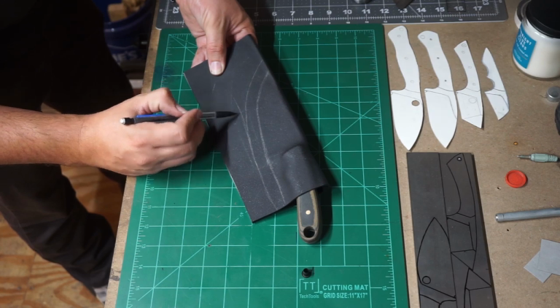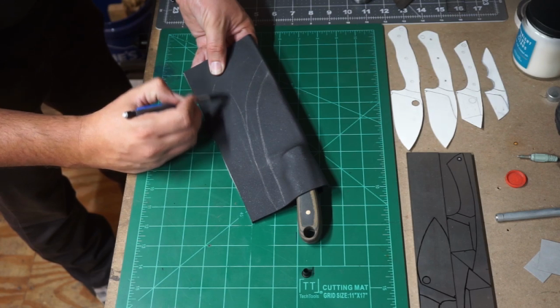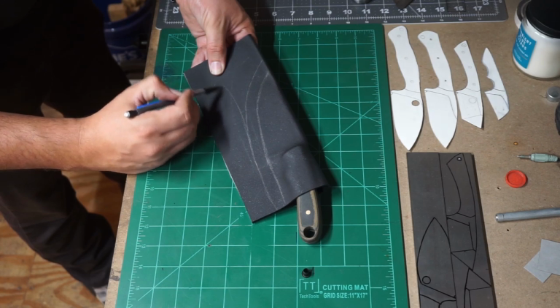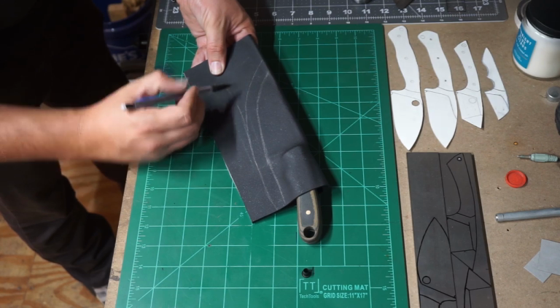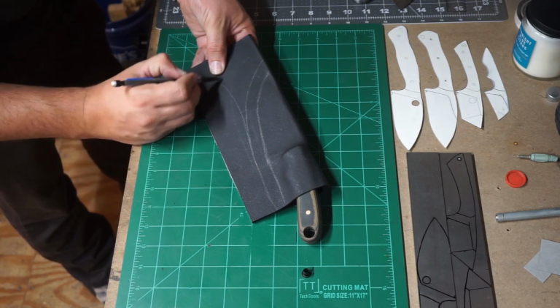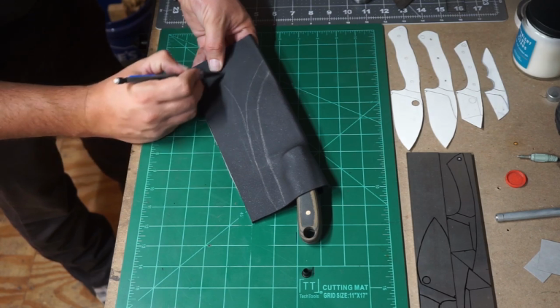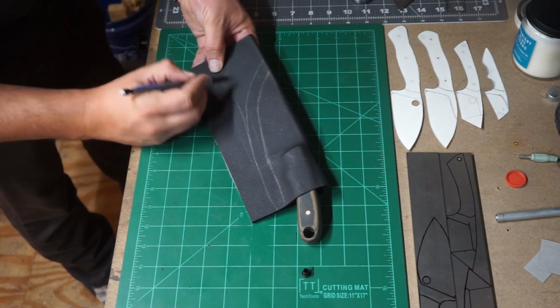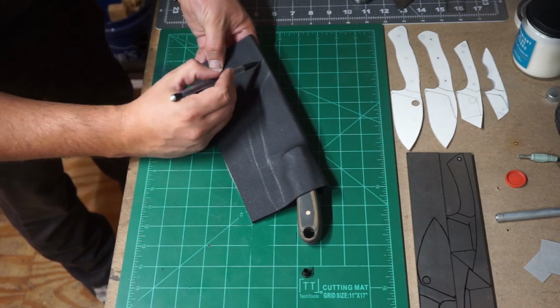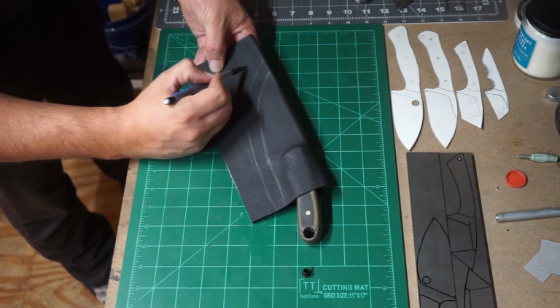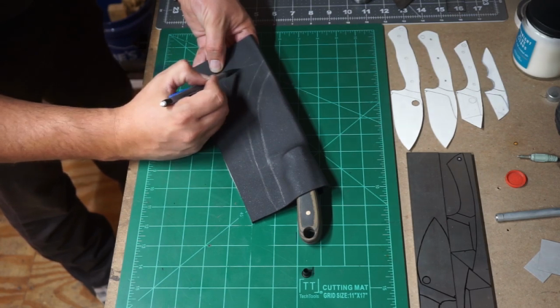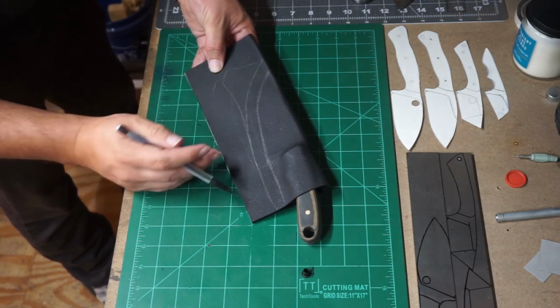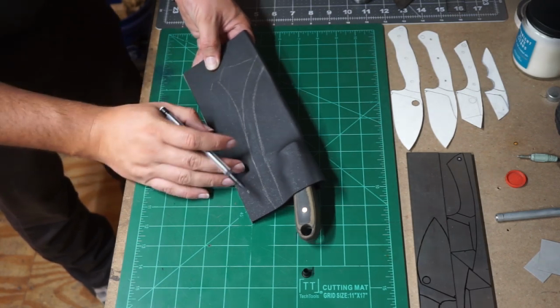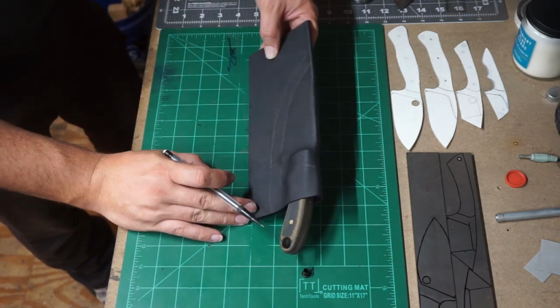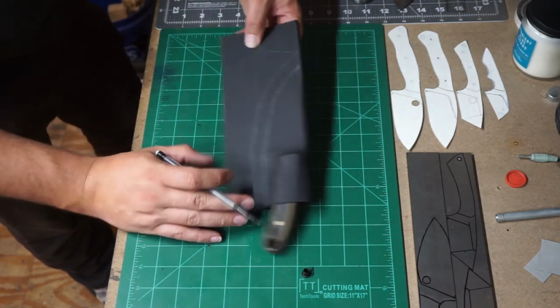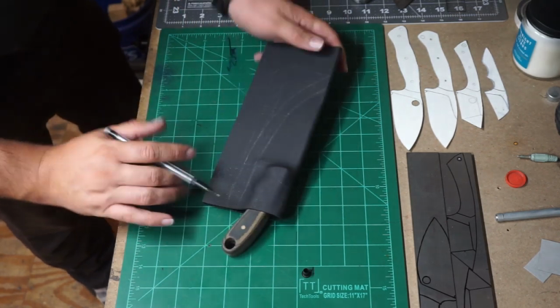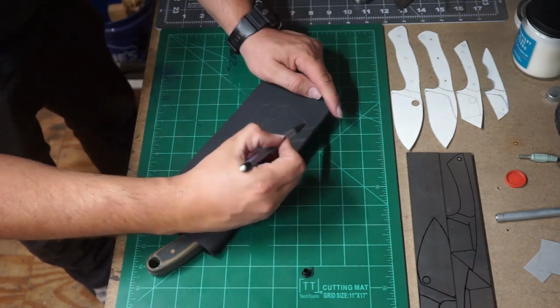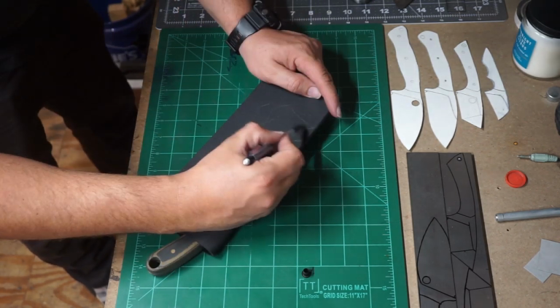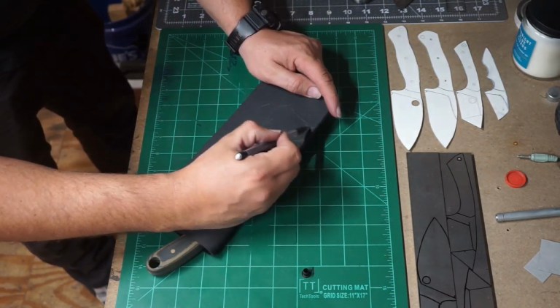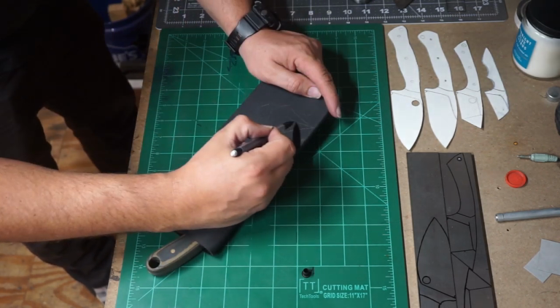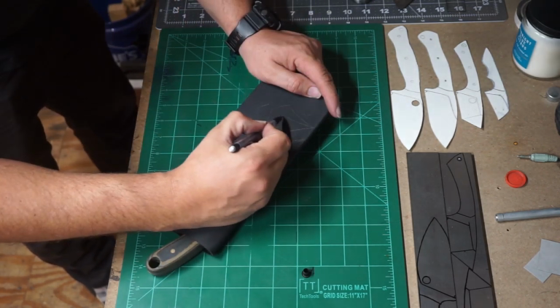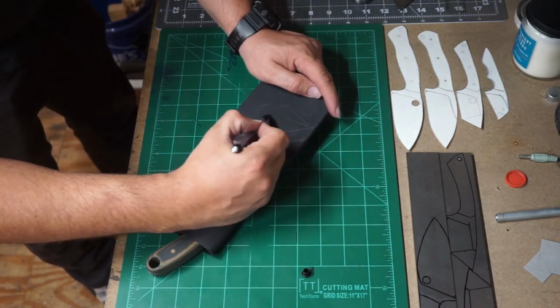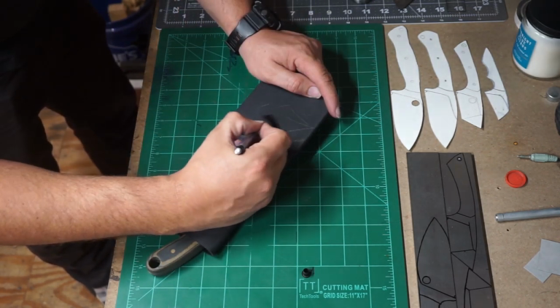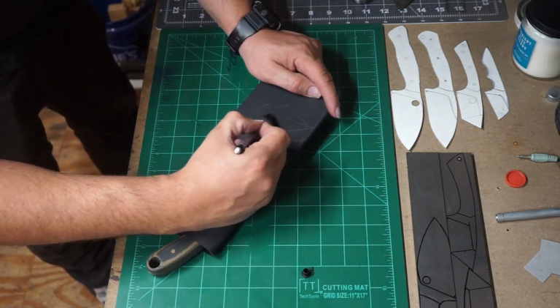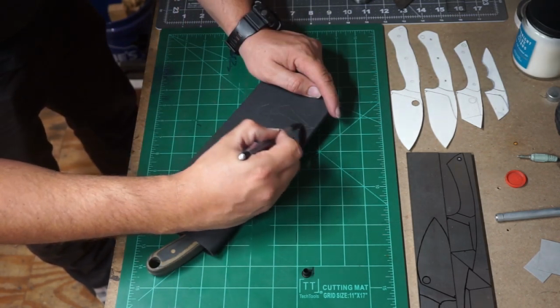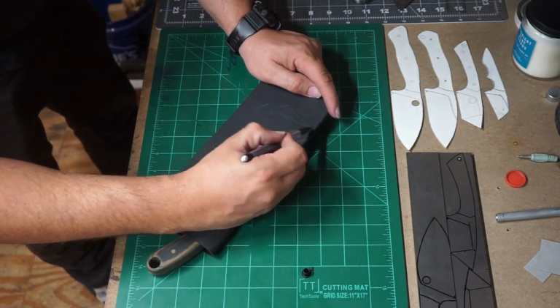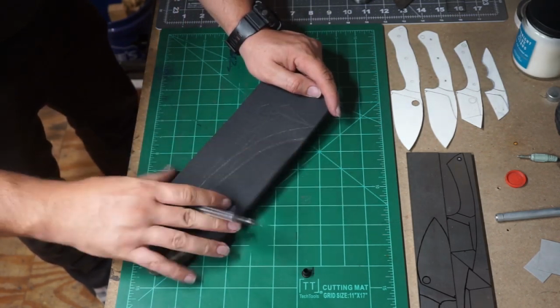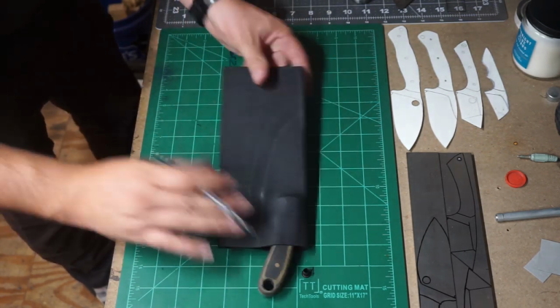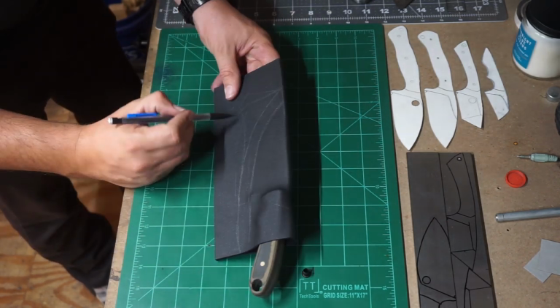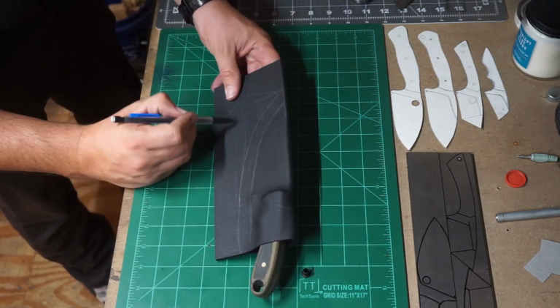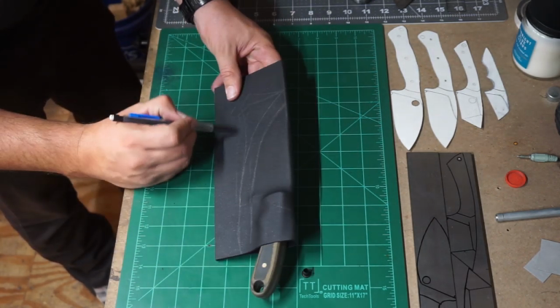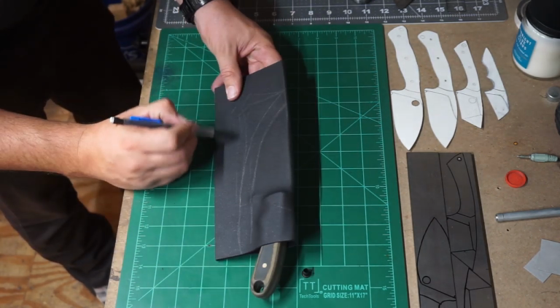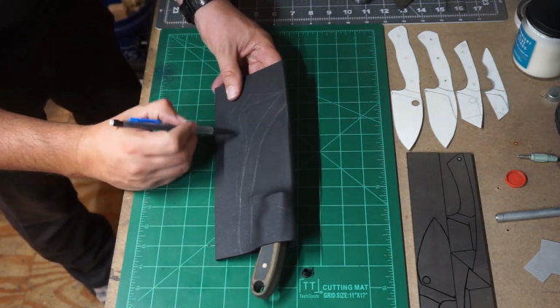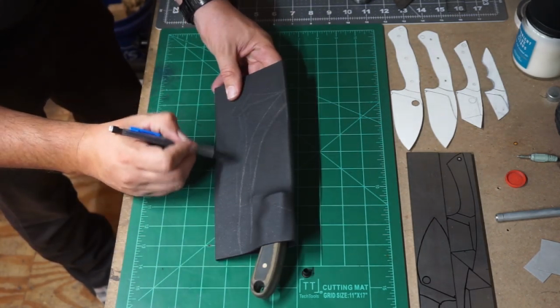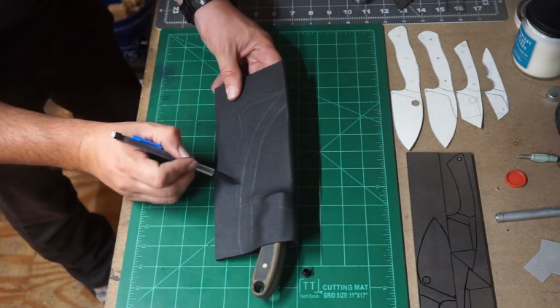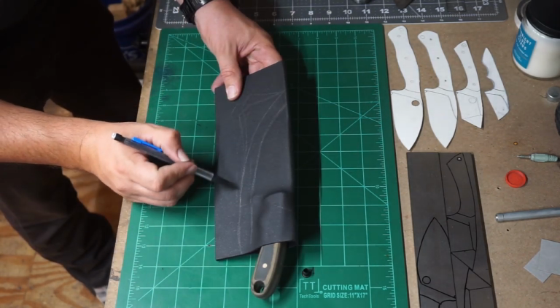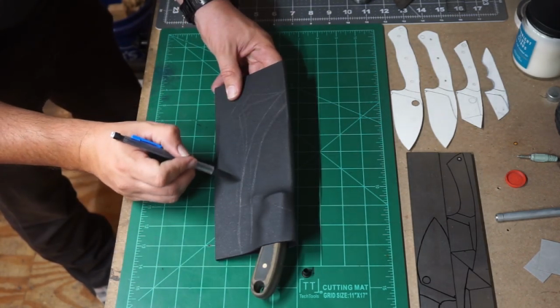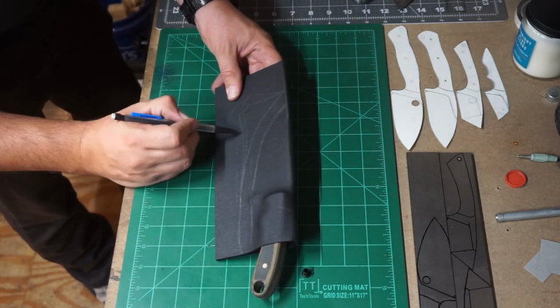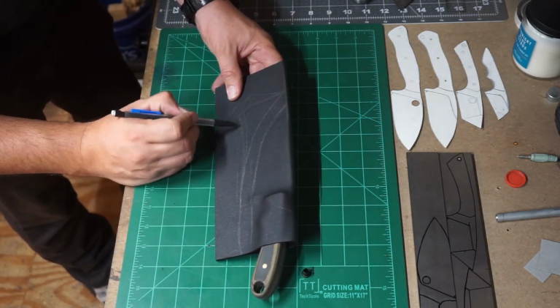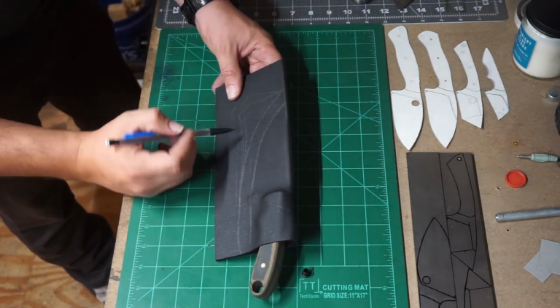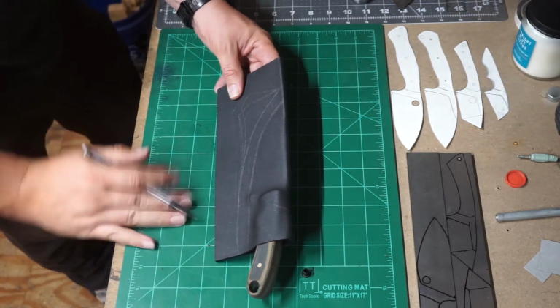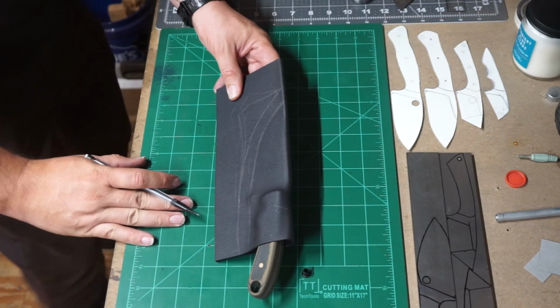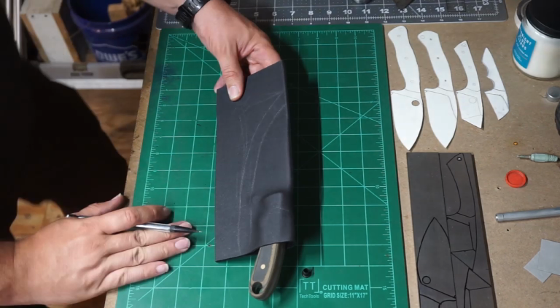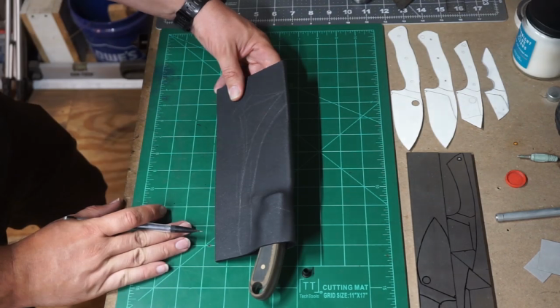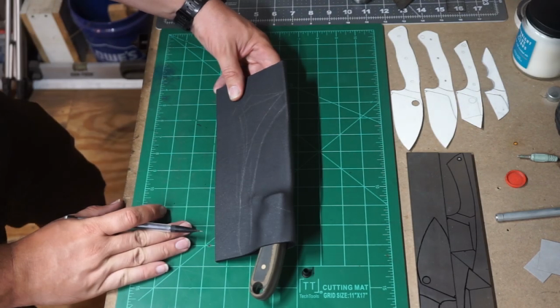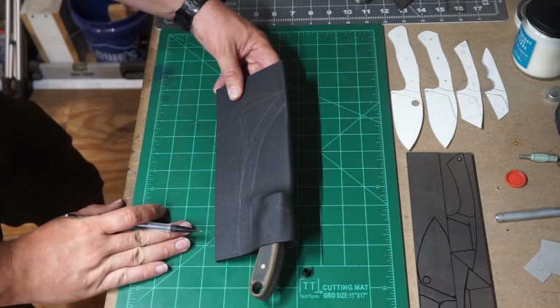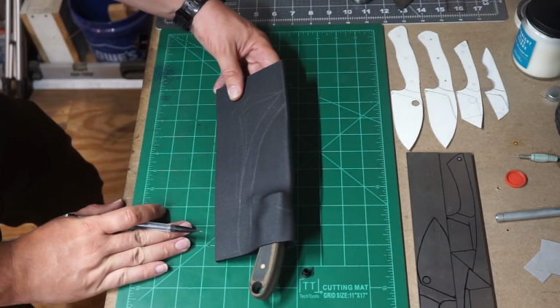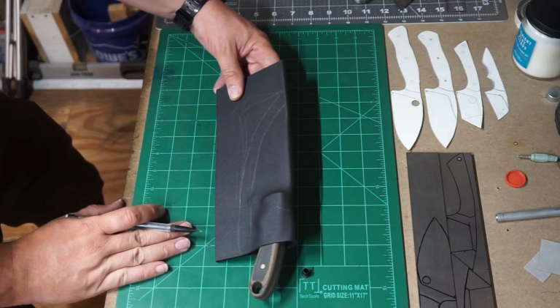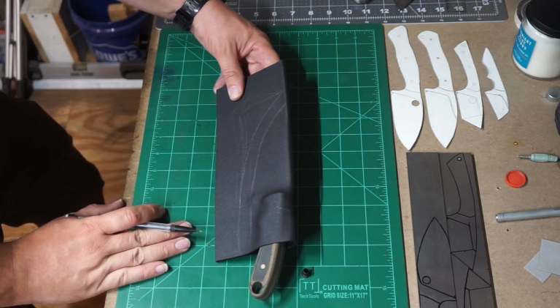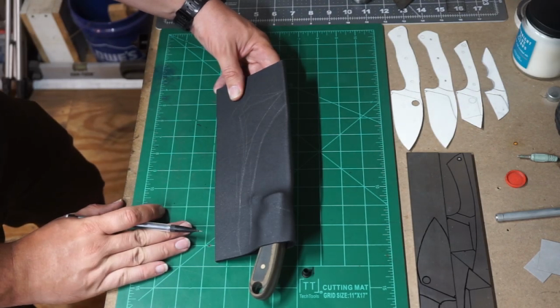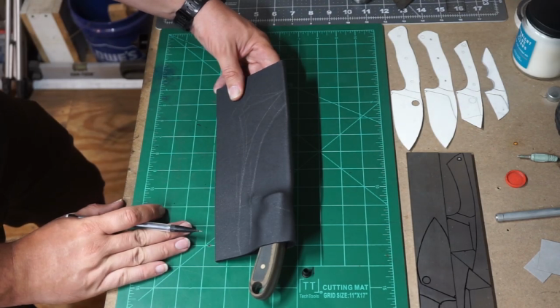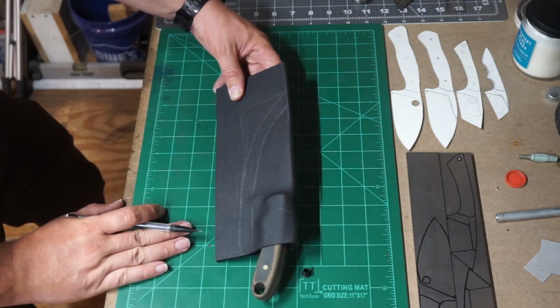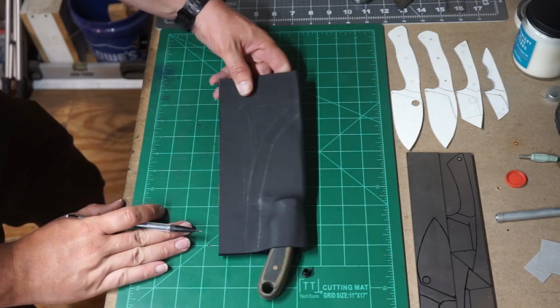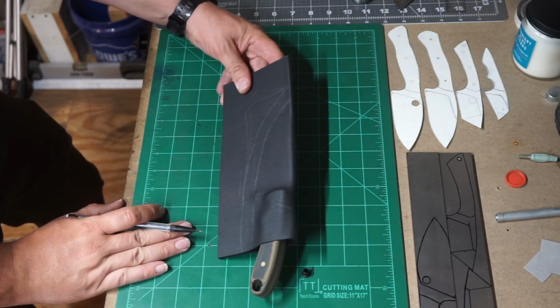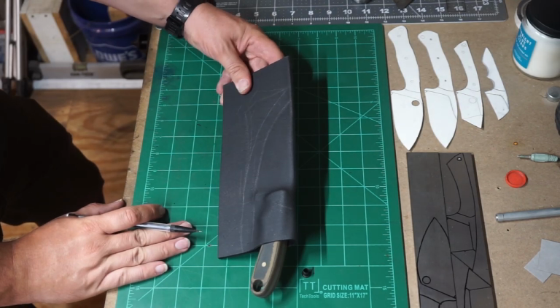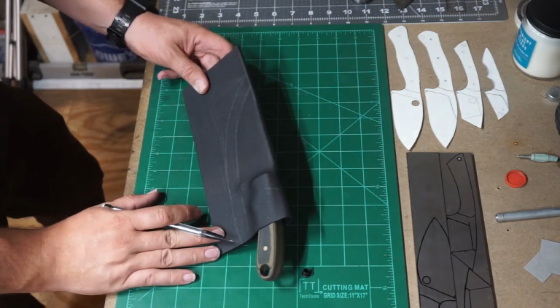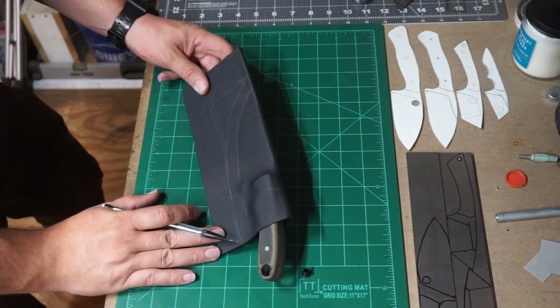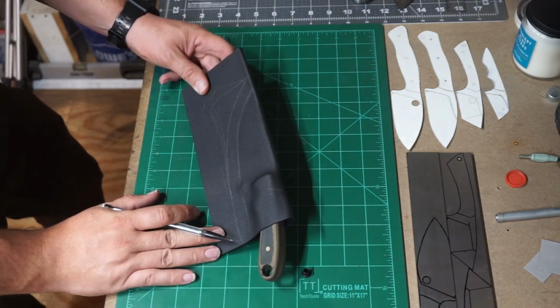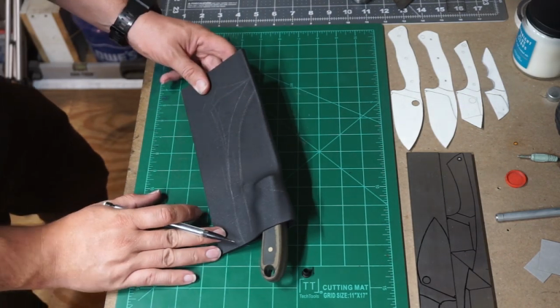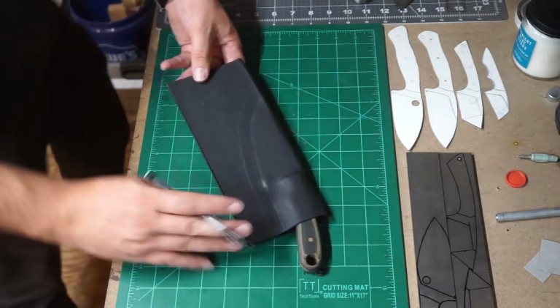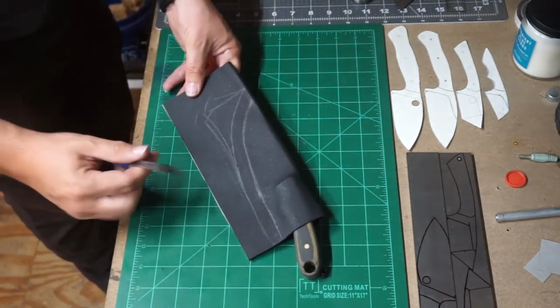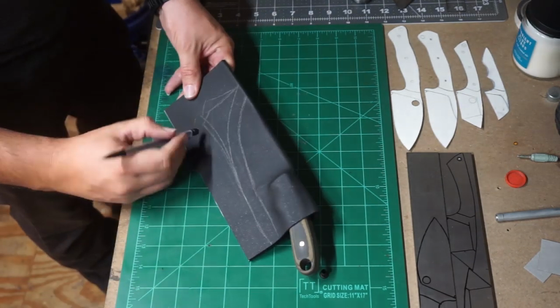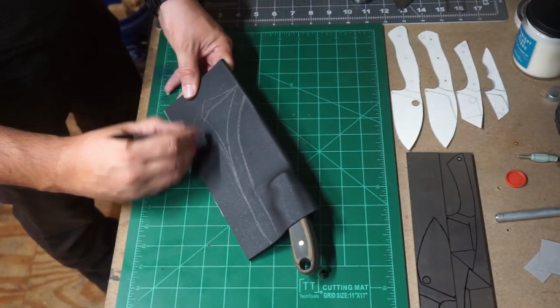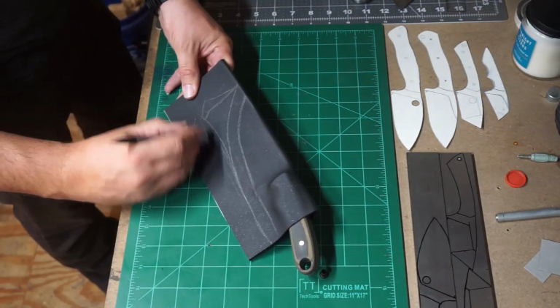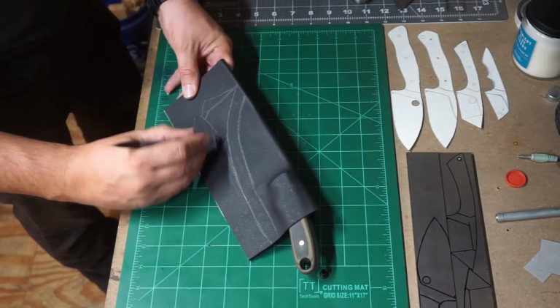I was playing around with a few different shapes, but I like my kydex sheath to be as minimalist as possible, so we're going to go ahead and erase those.